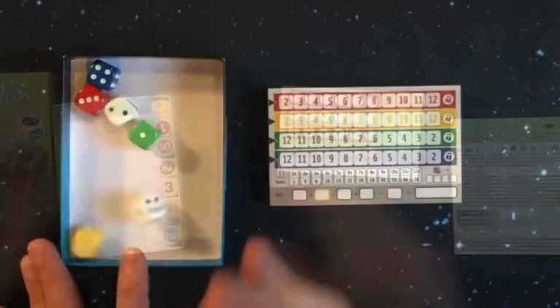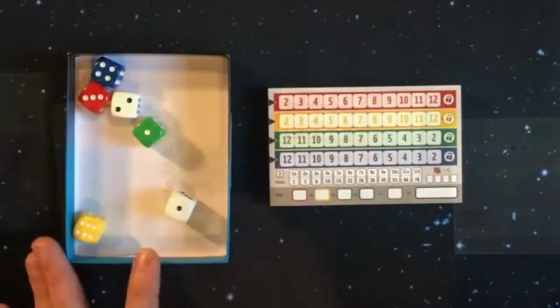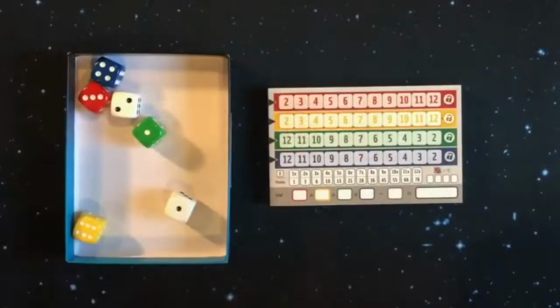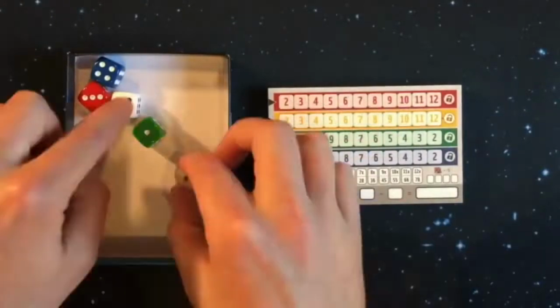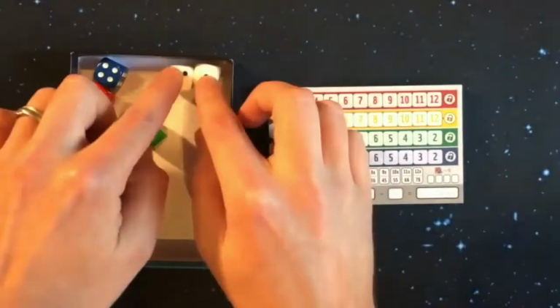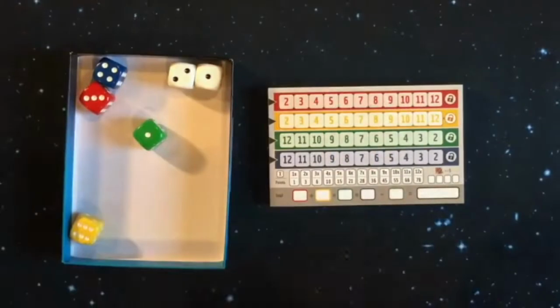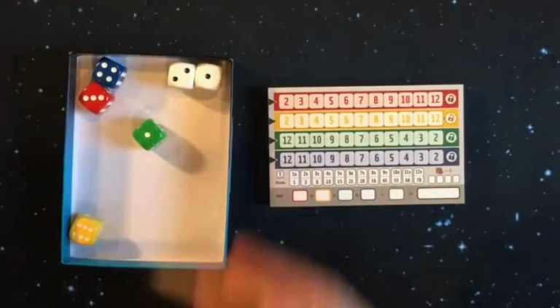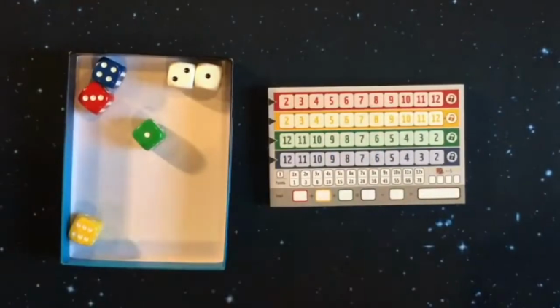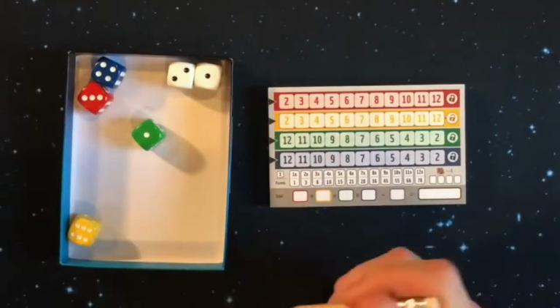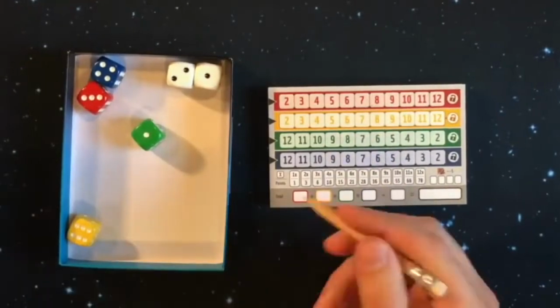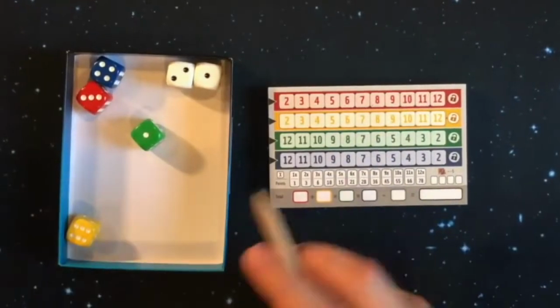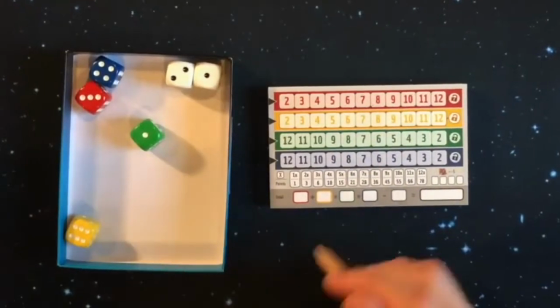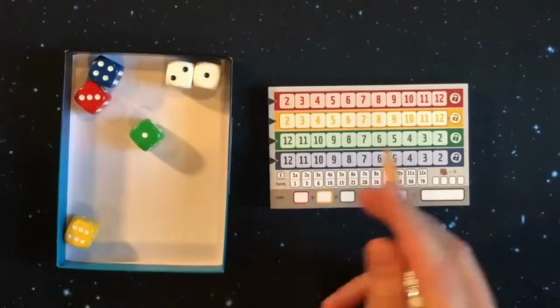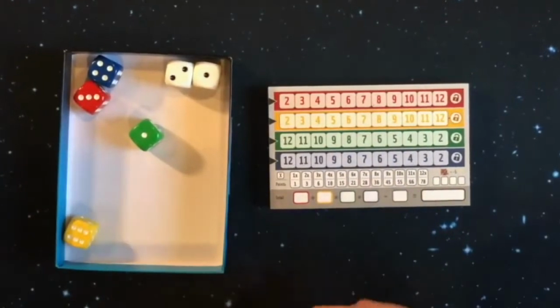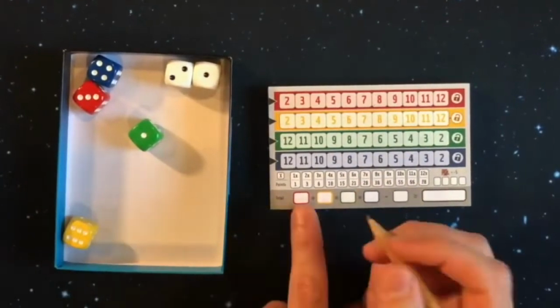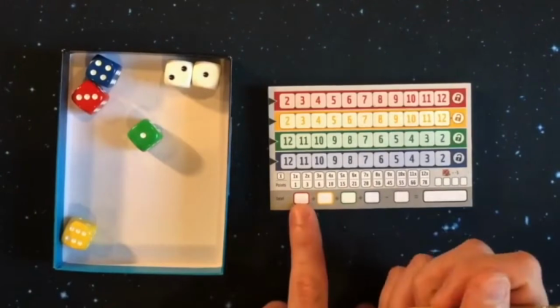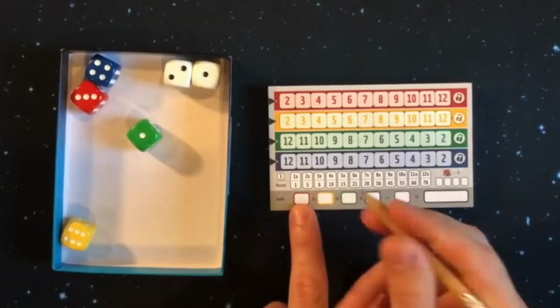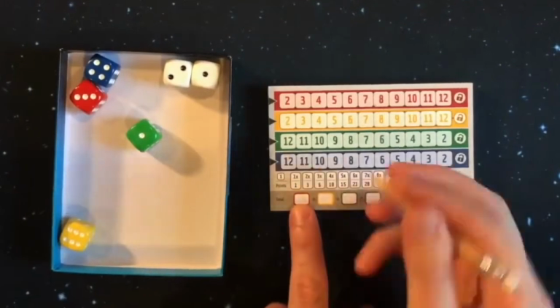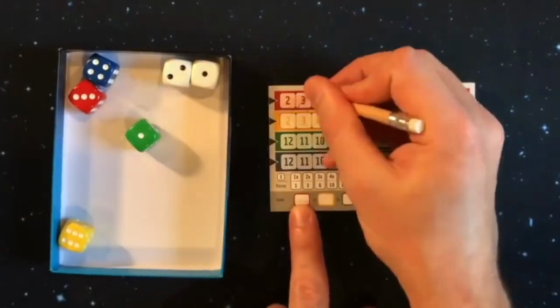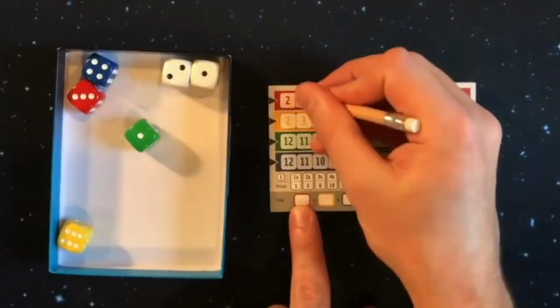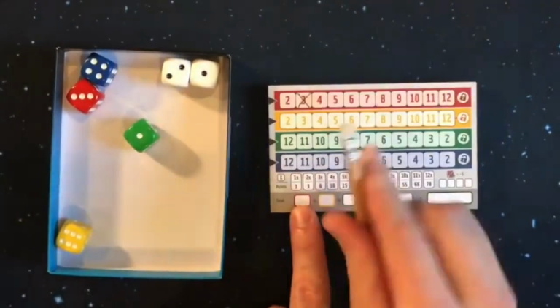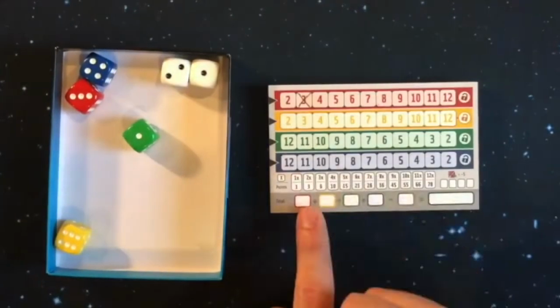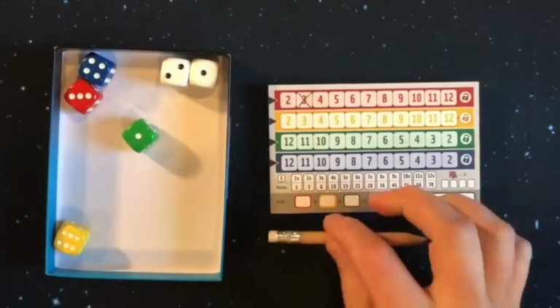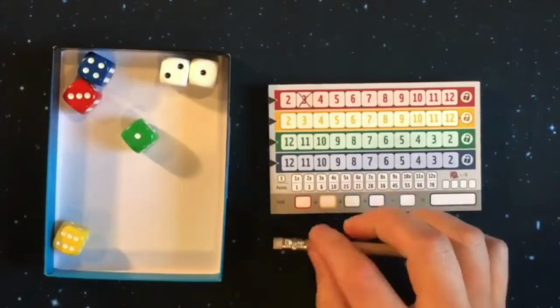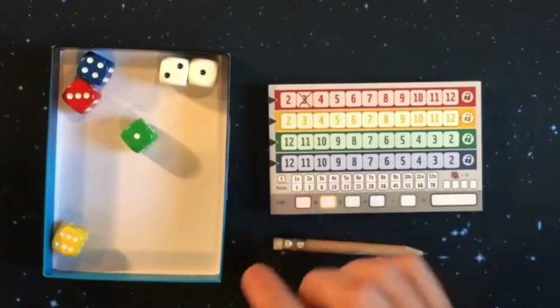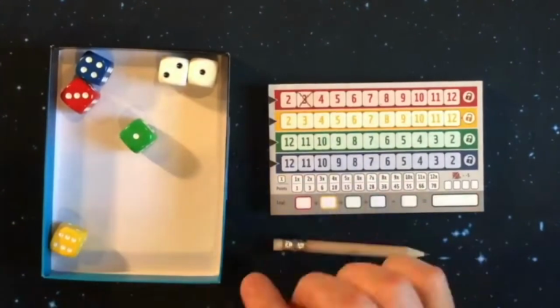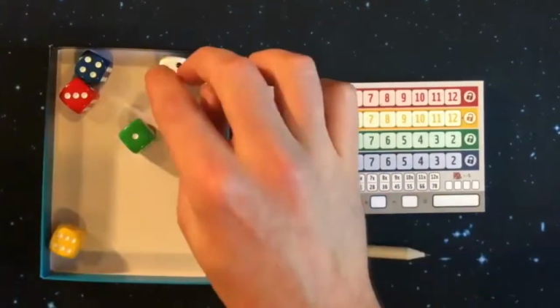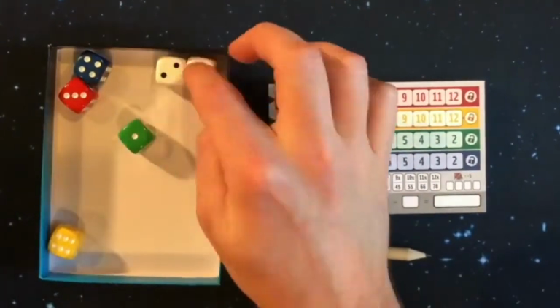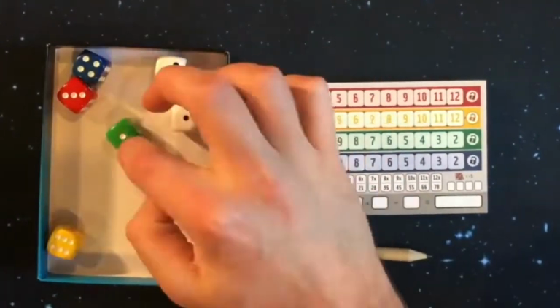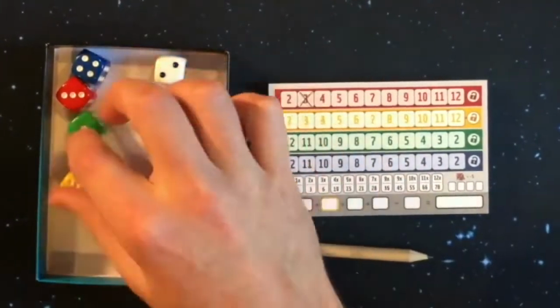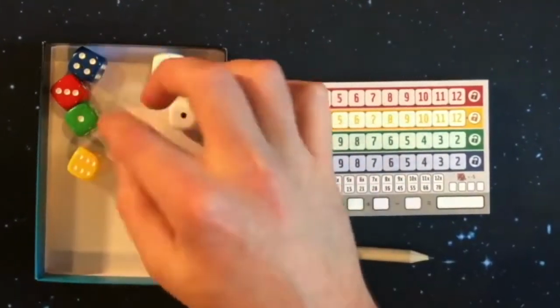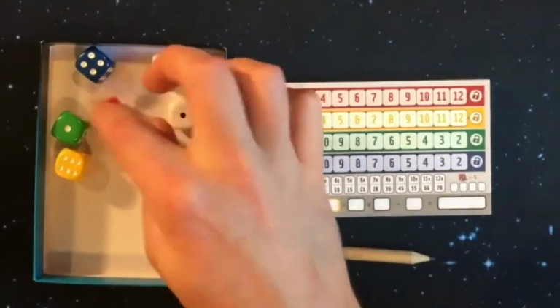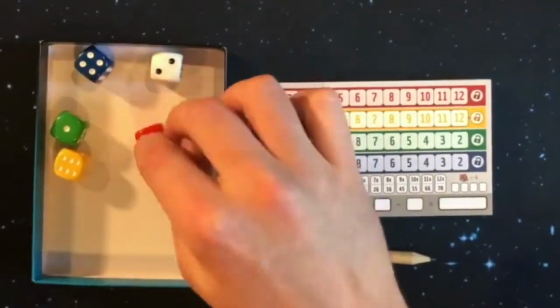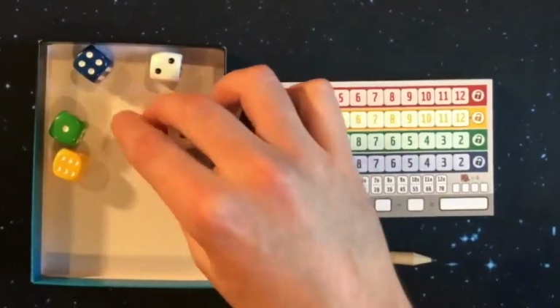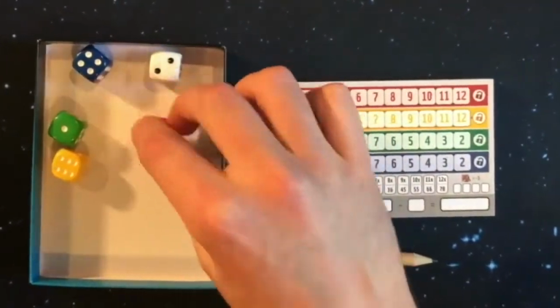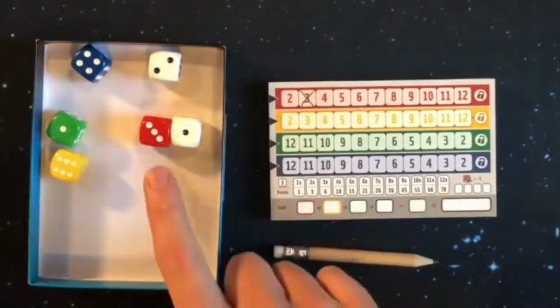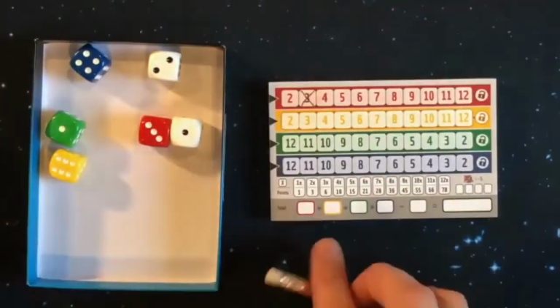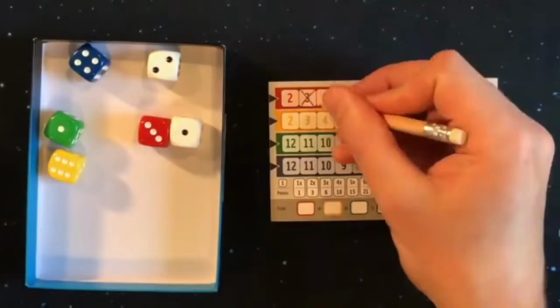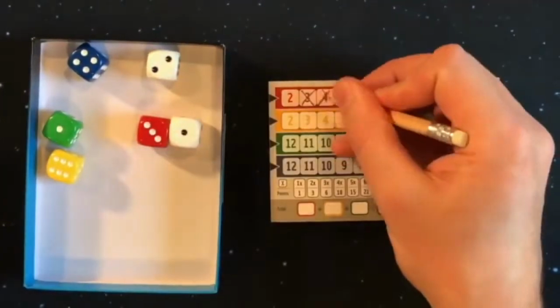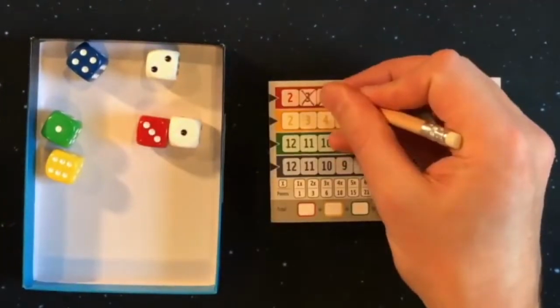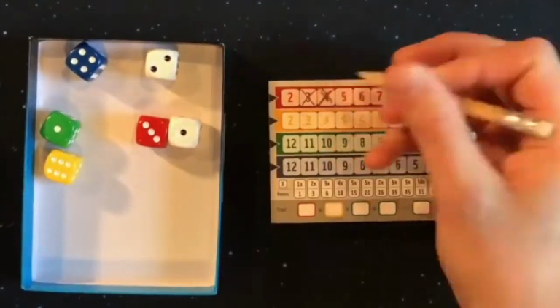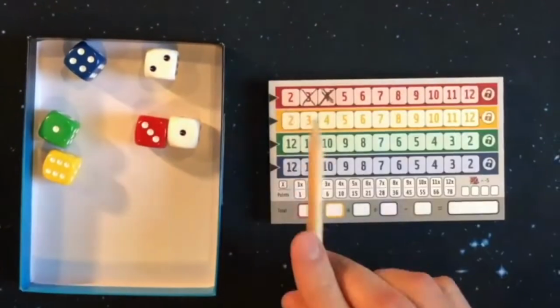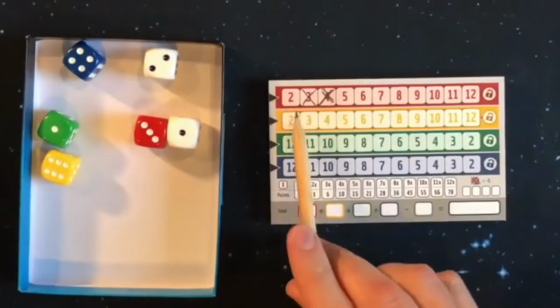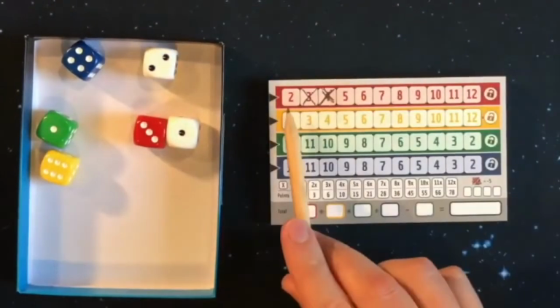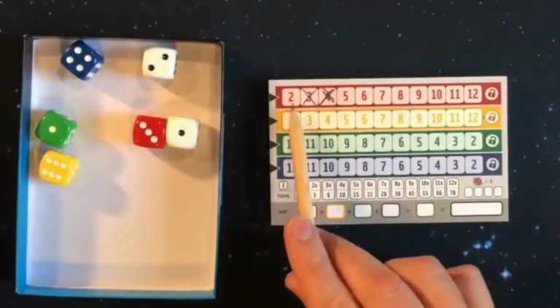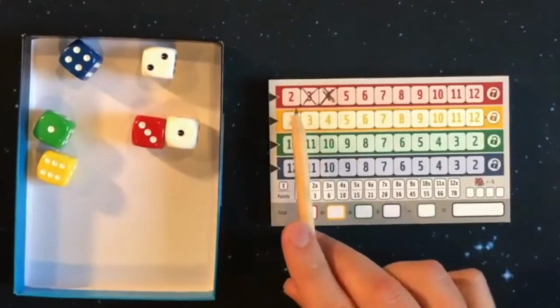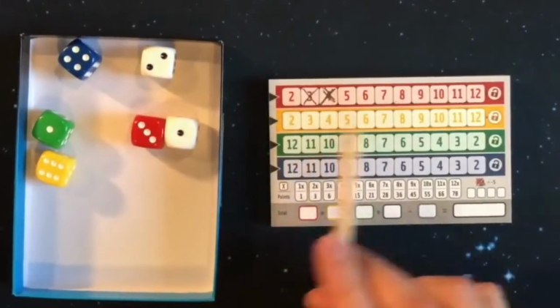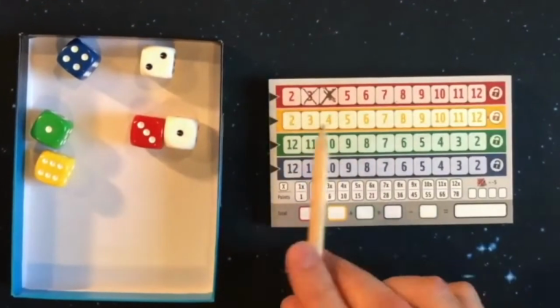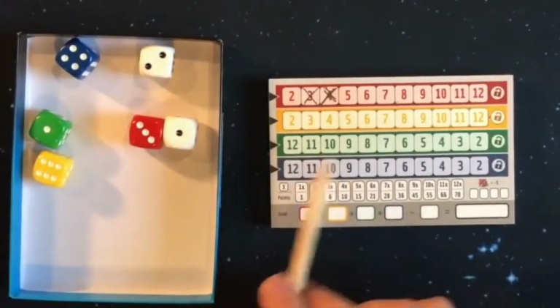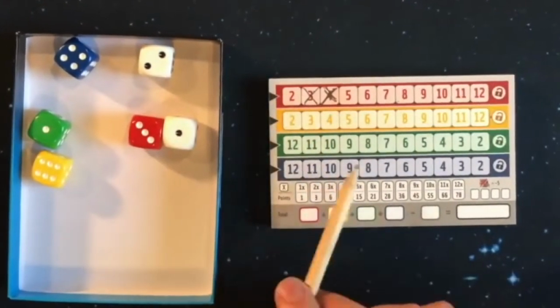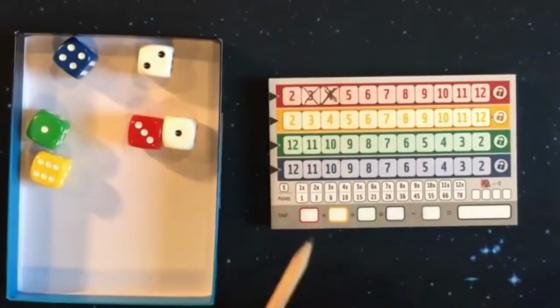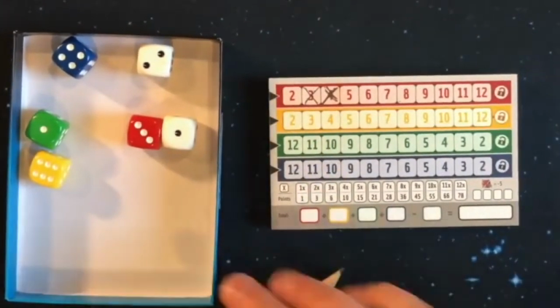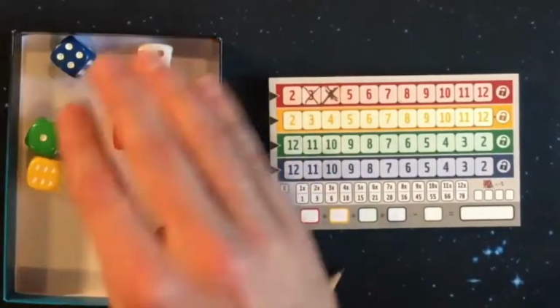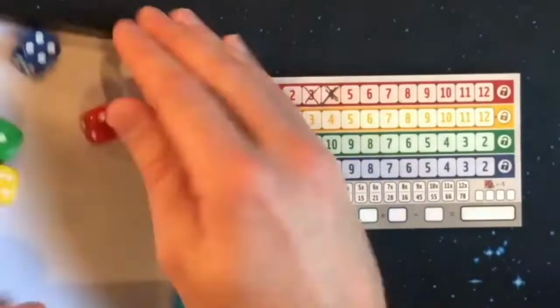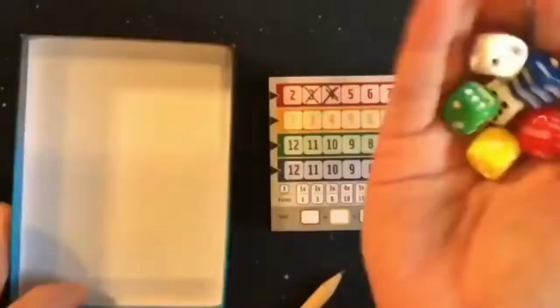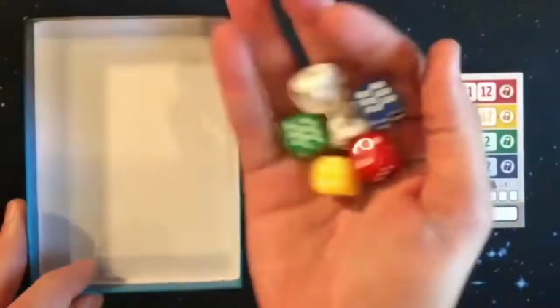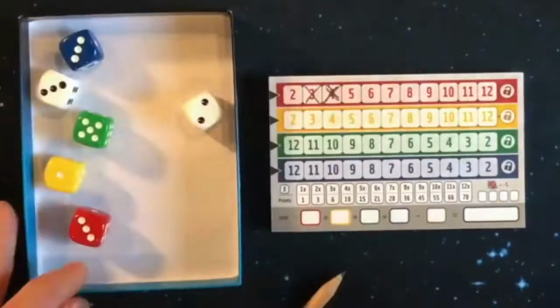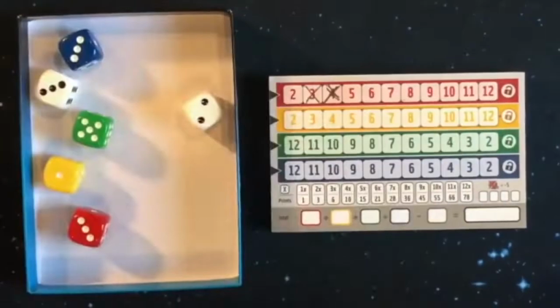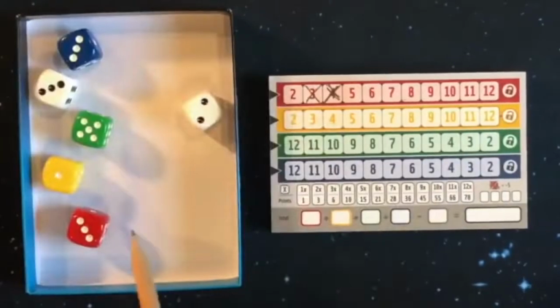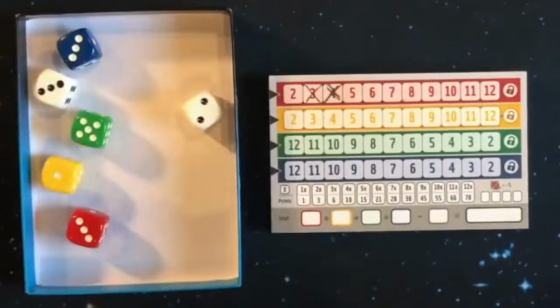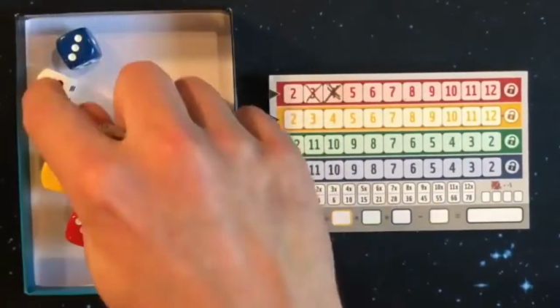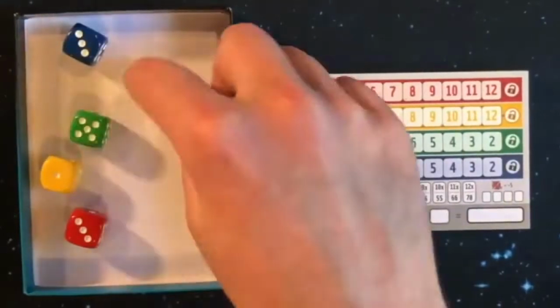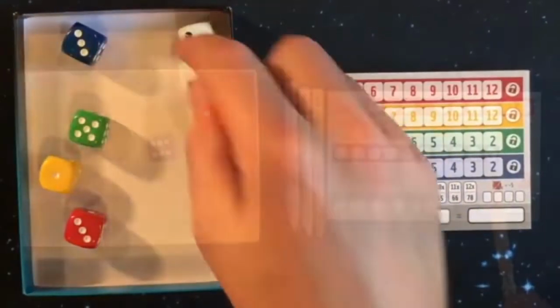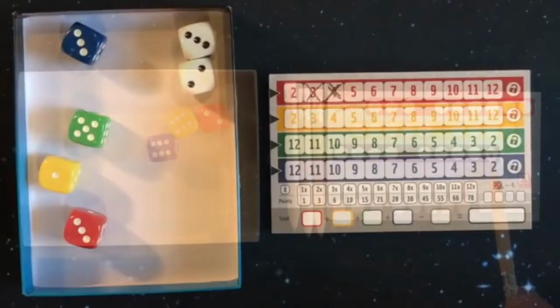First was Quicks, where you filled in the rows of each color from left to right to get as many numbers filled in as you can before someone locked the color.